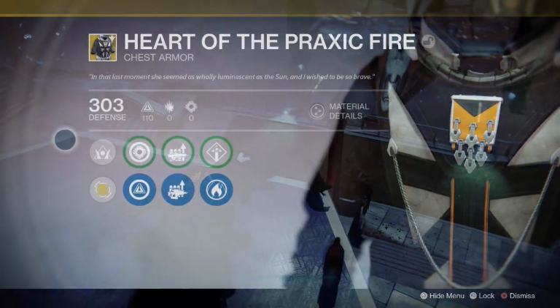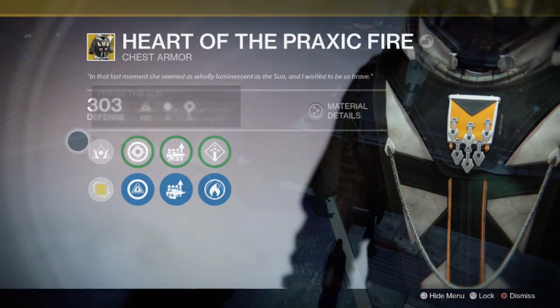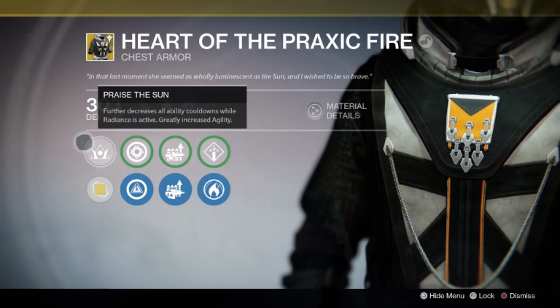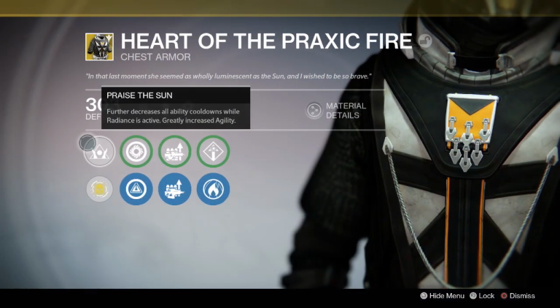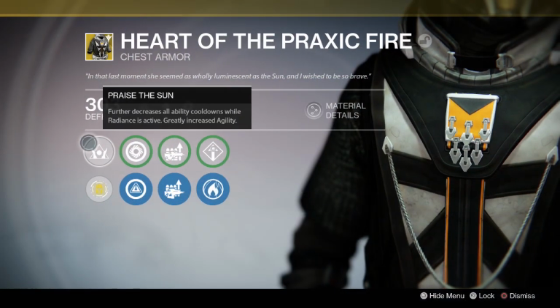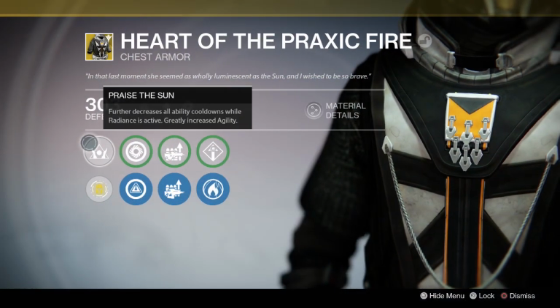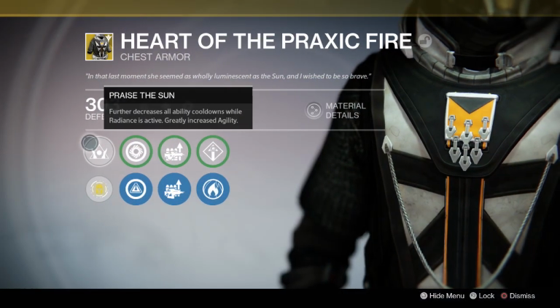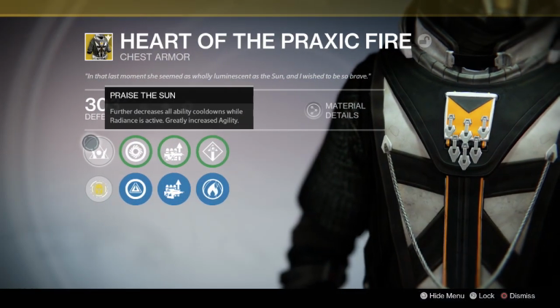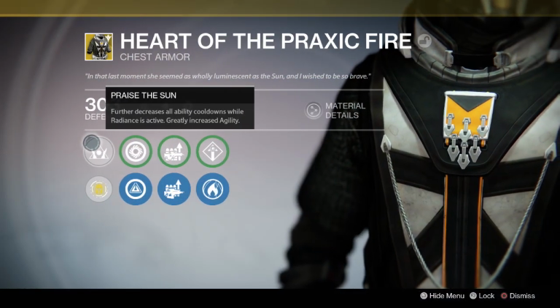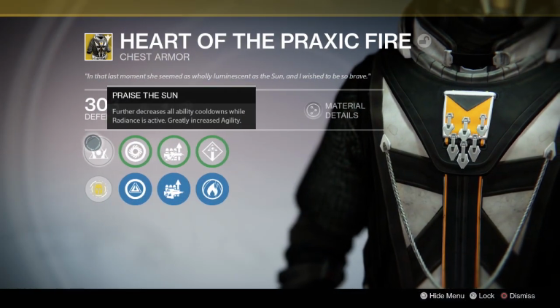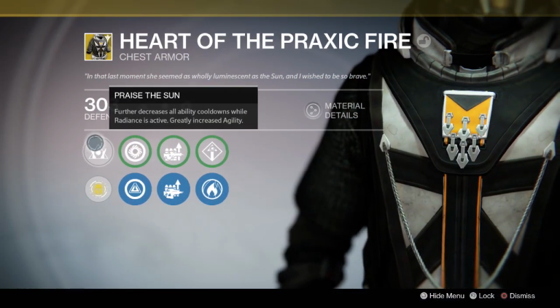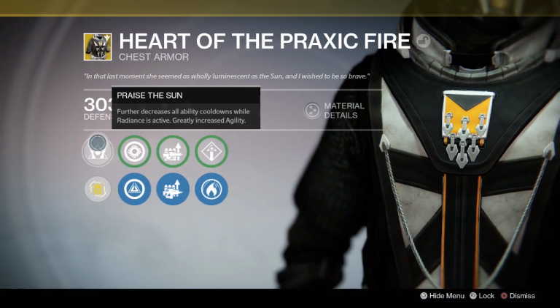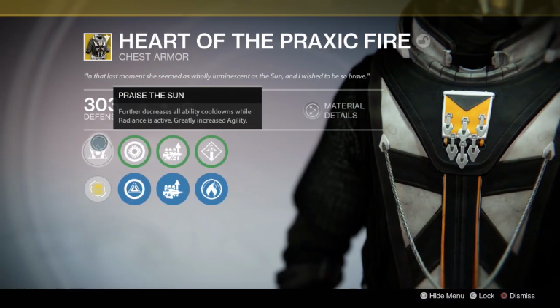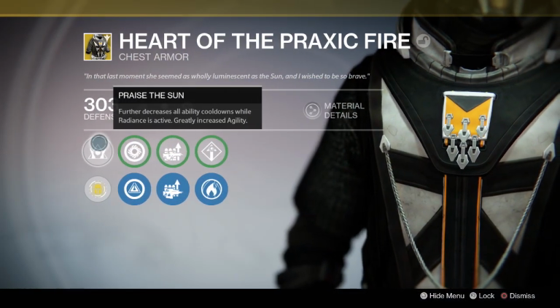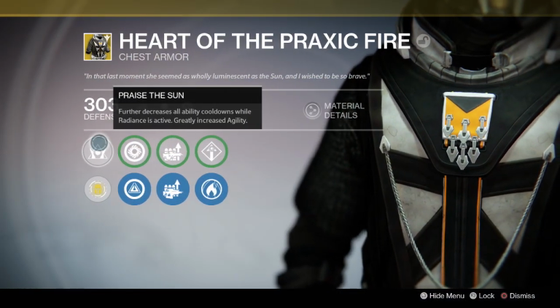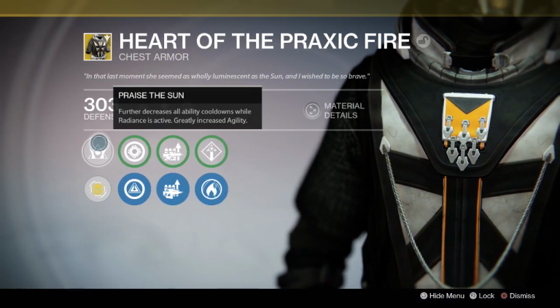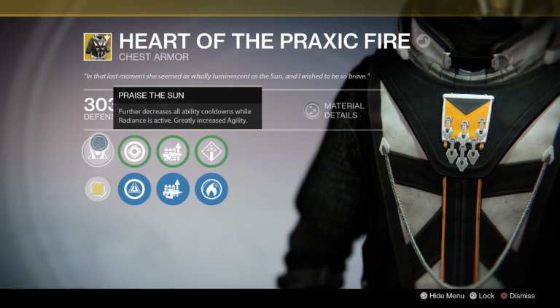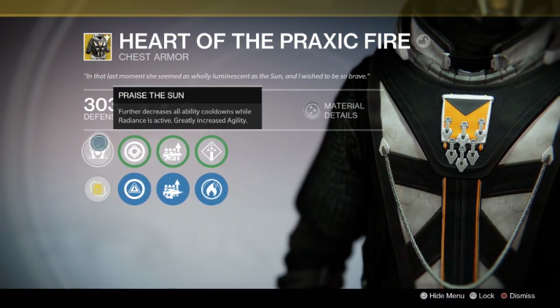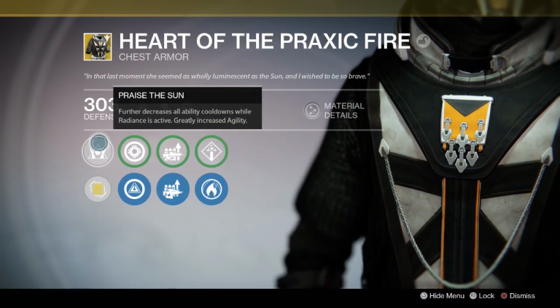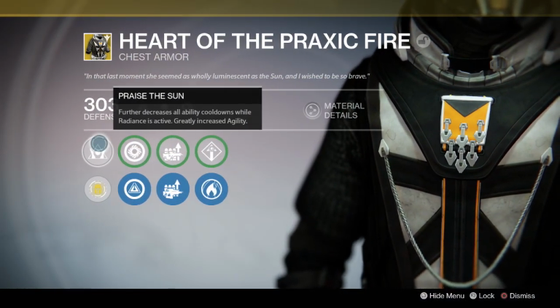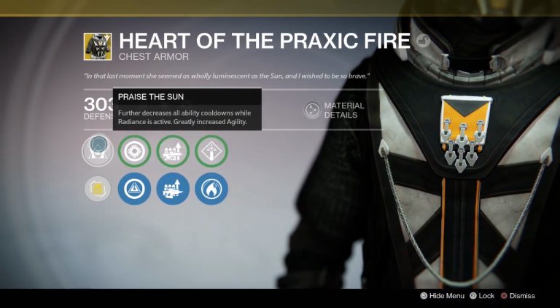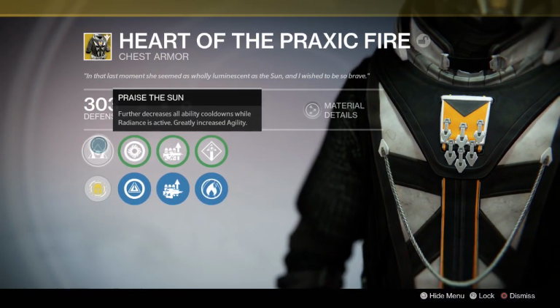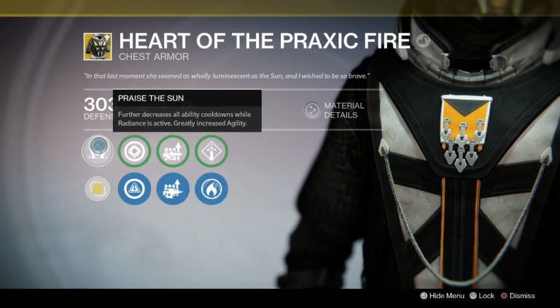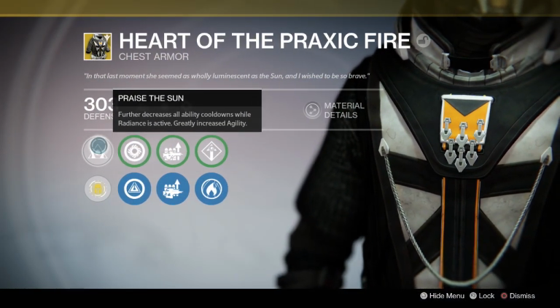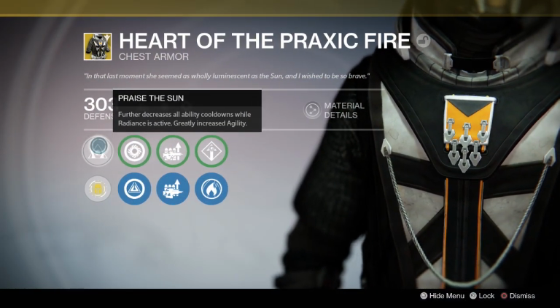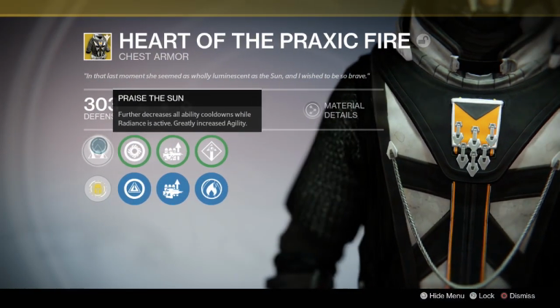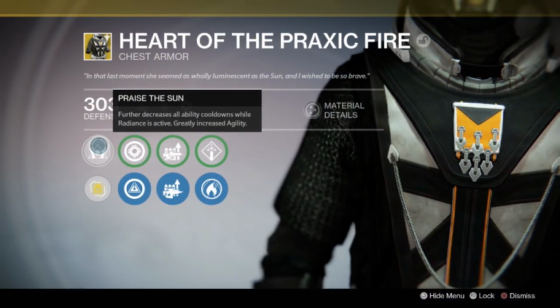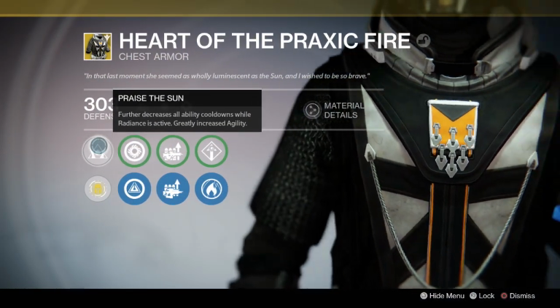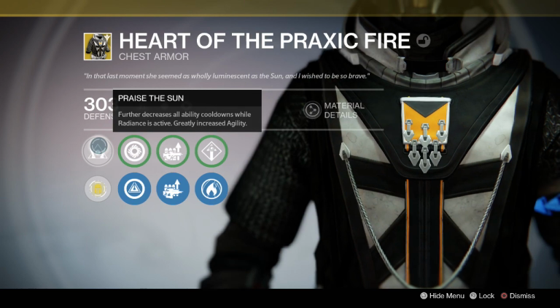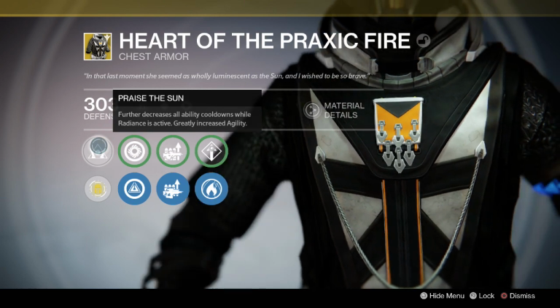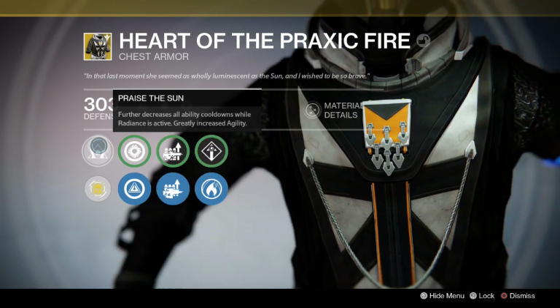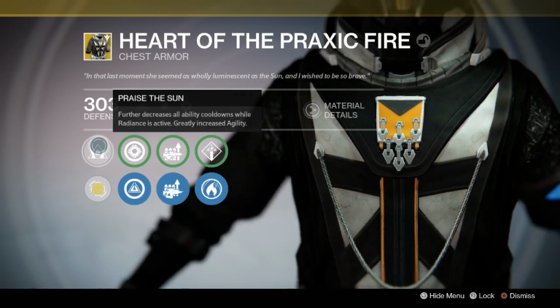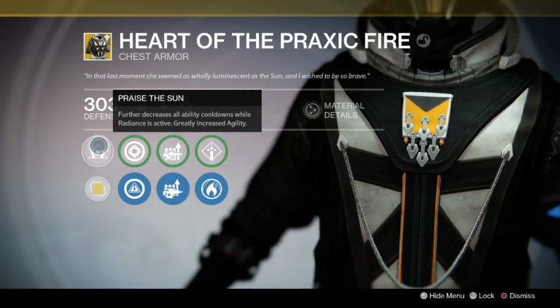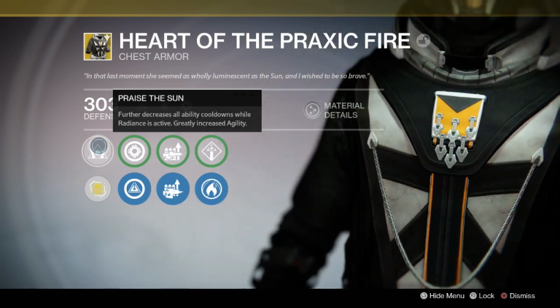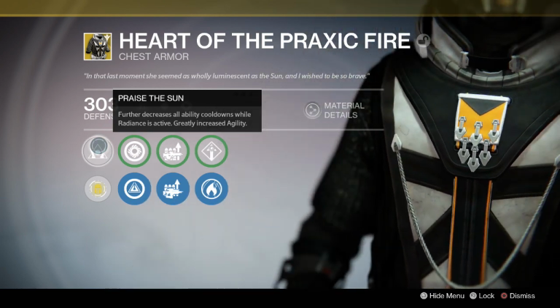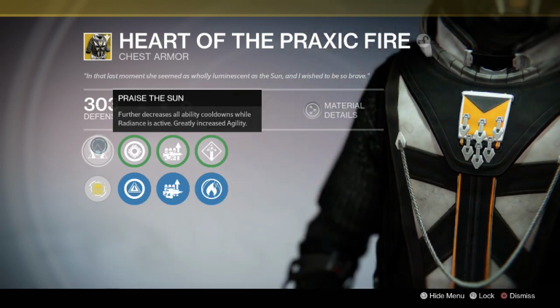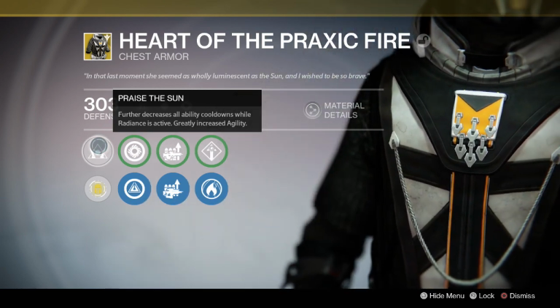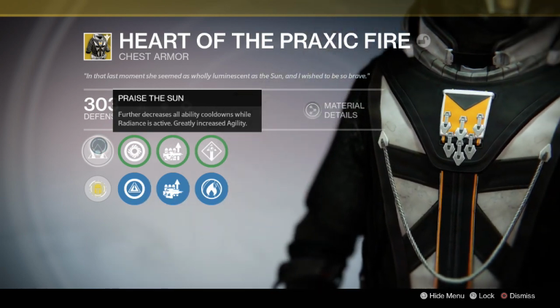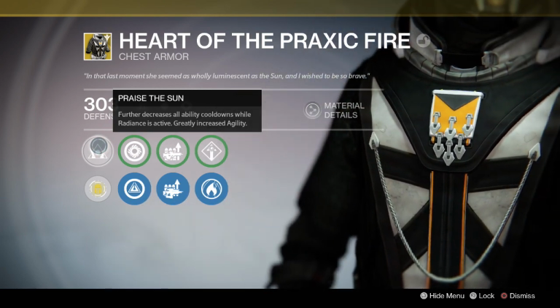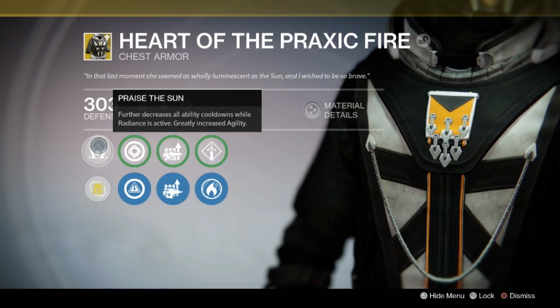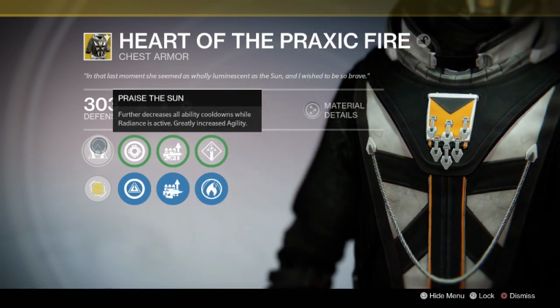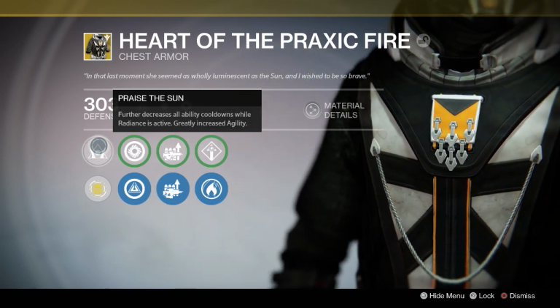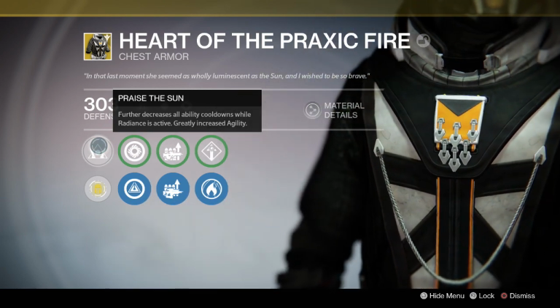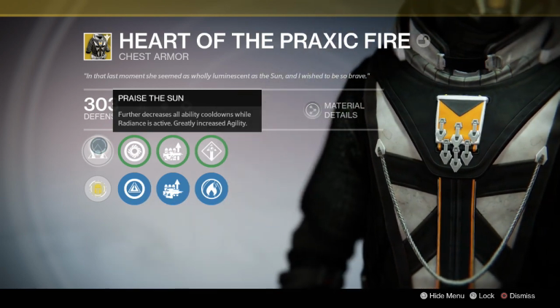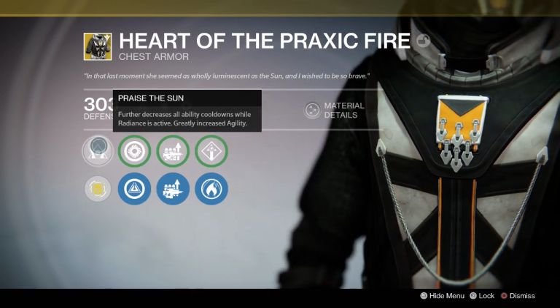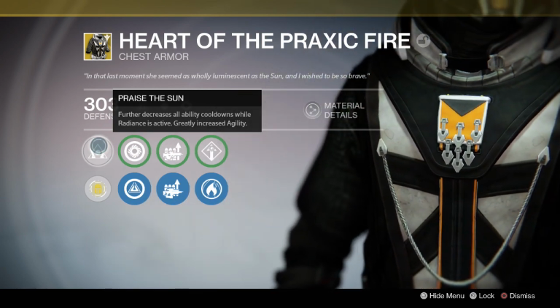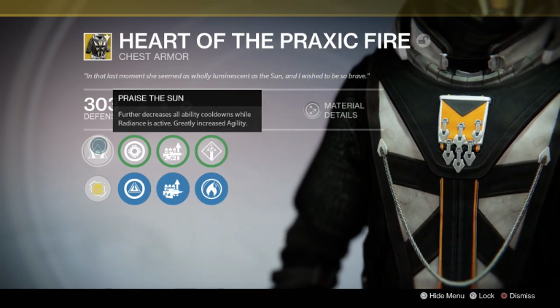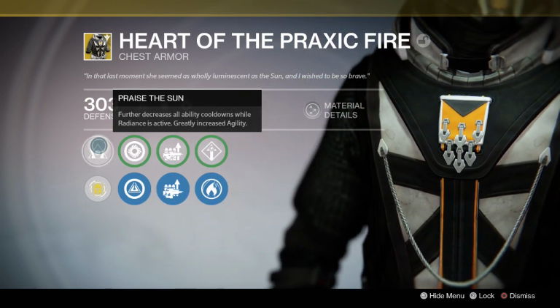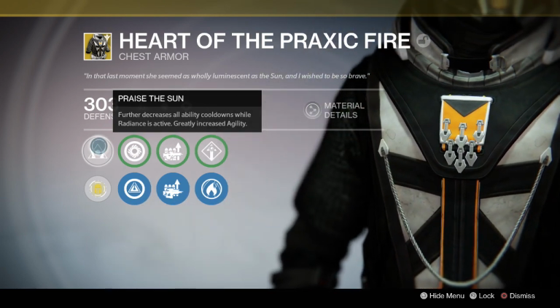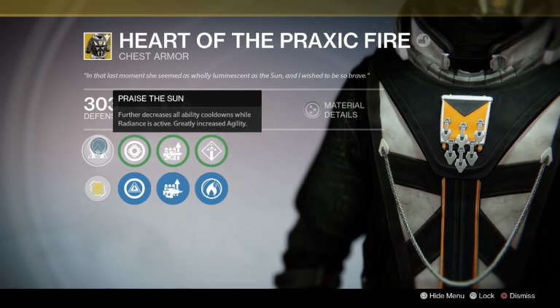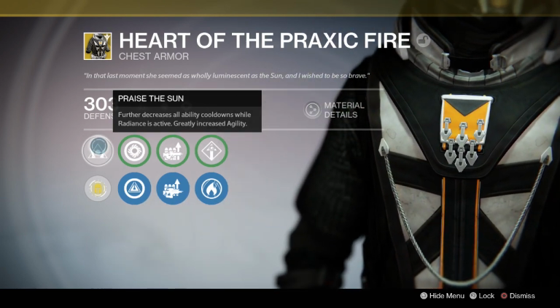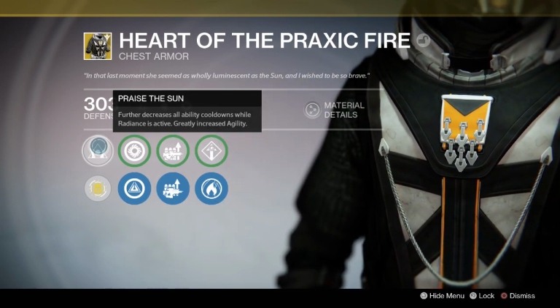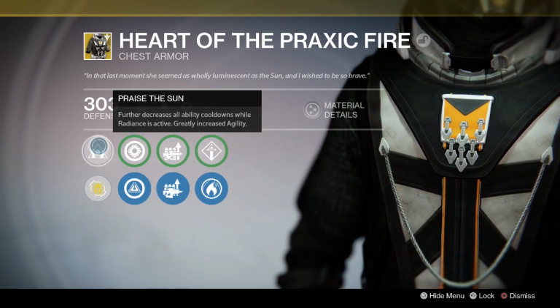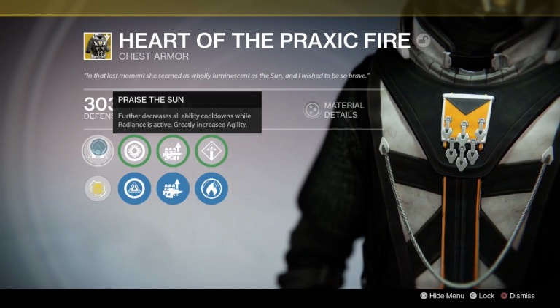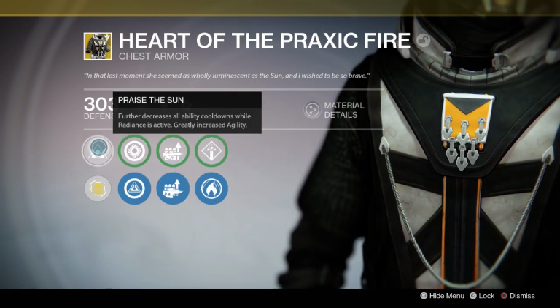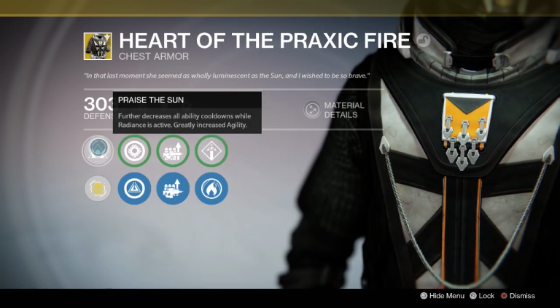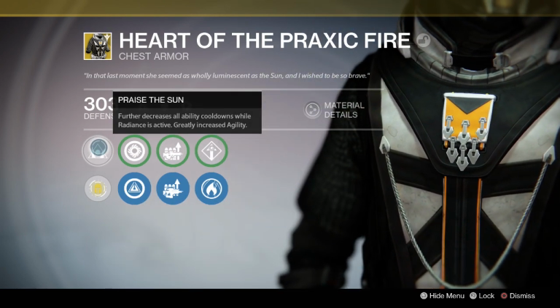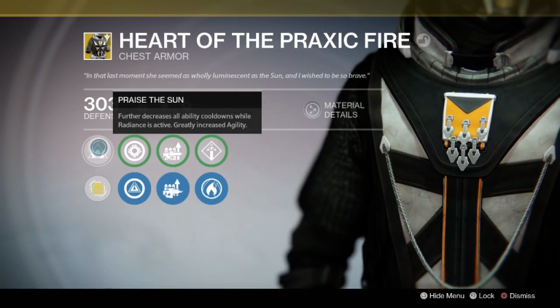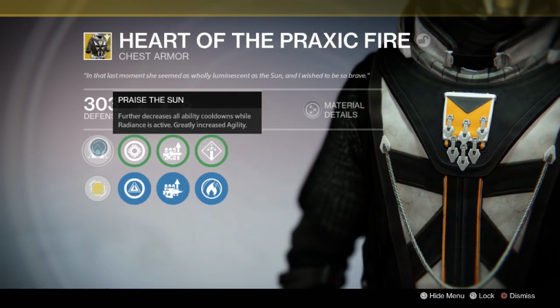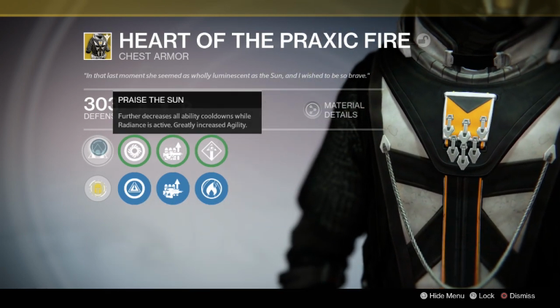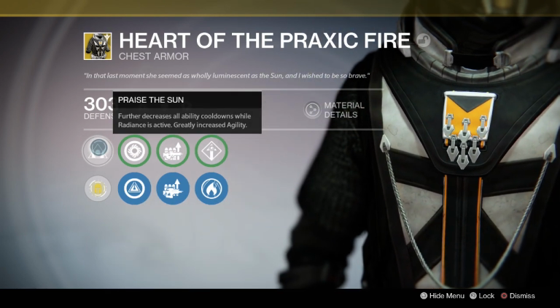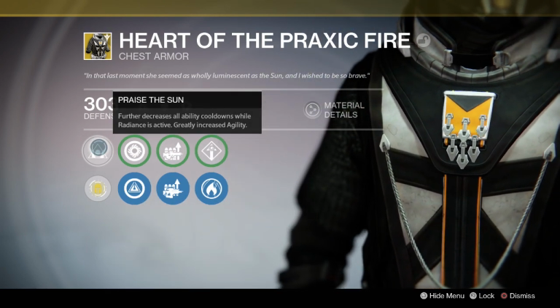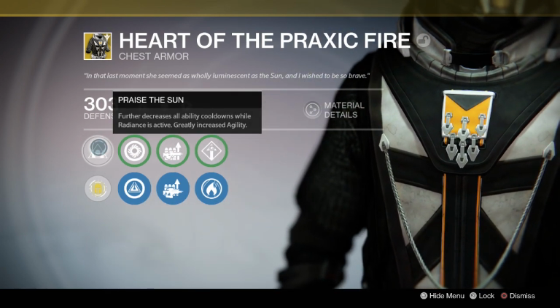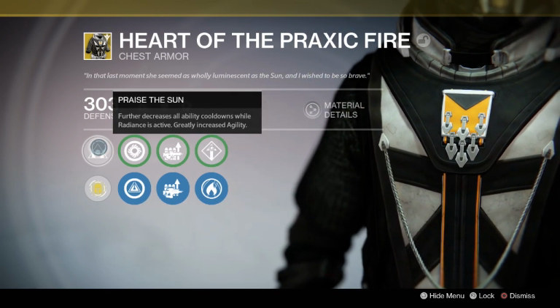The main perk for Heart of Praxic Fire is Praise the Sun. It decreases all ability cooldowns while Radiance is active, and it greatly increases agility.